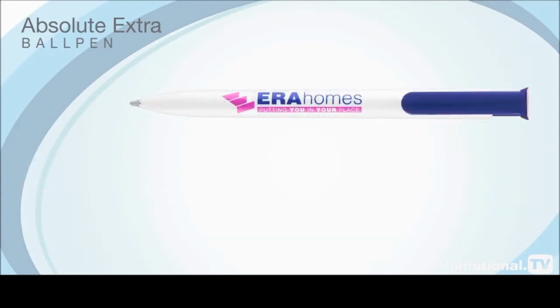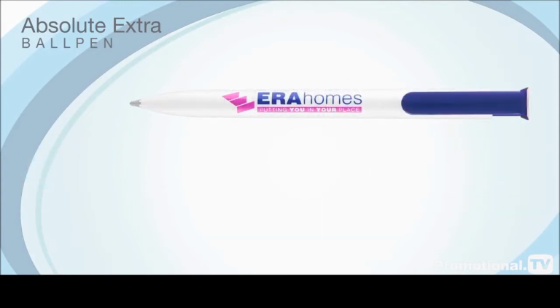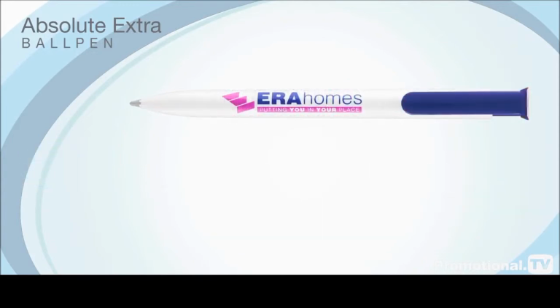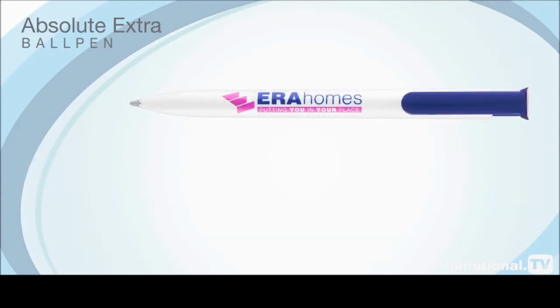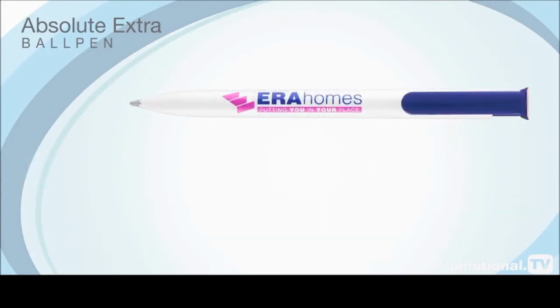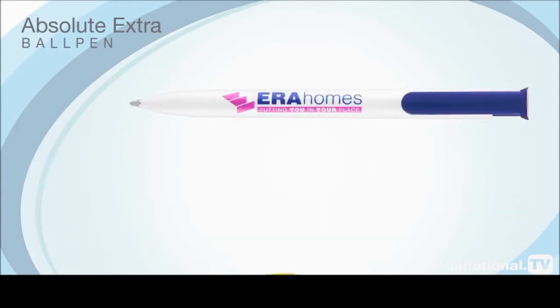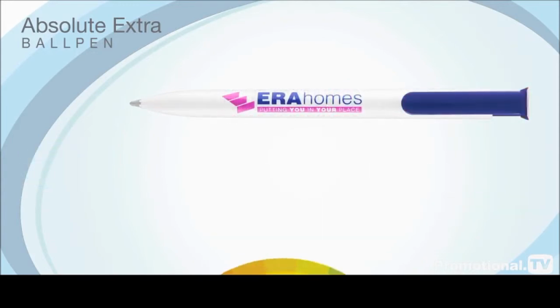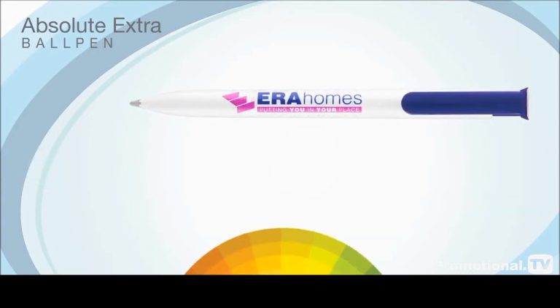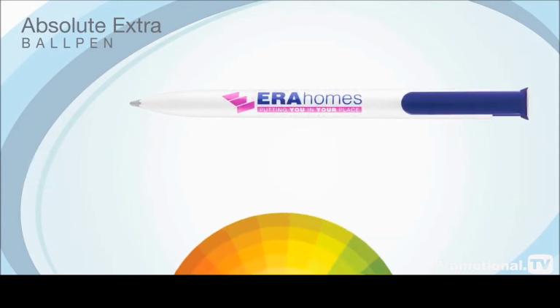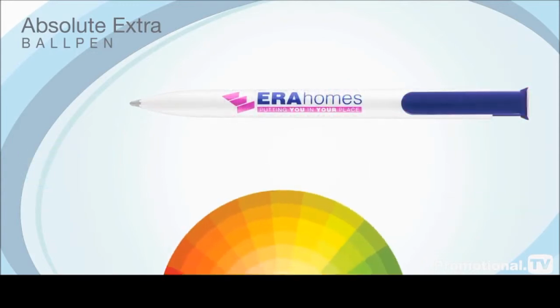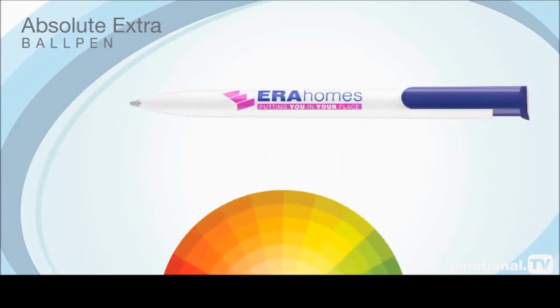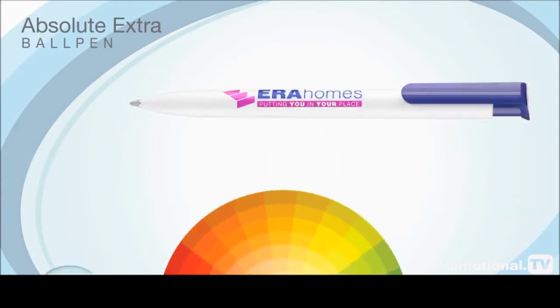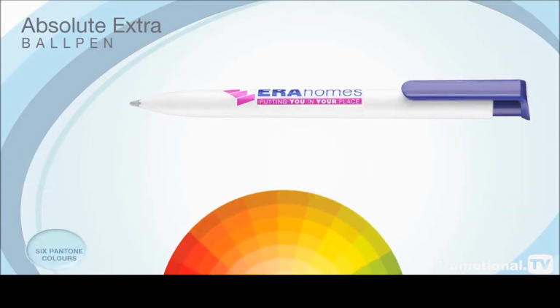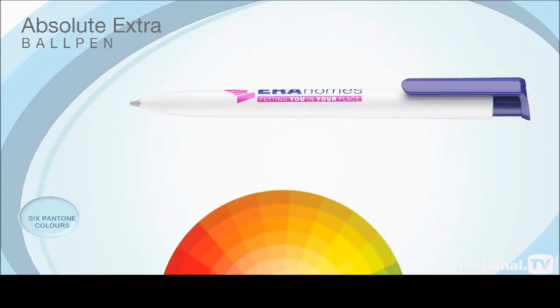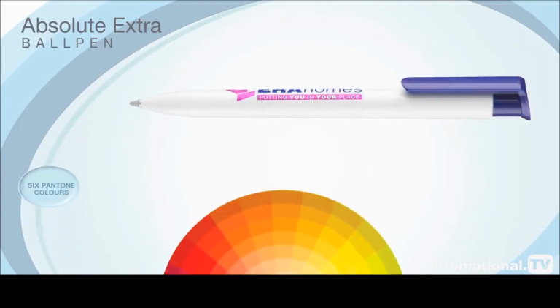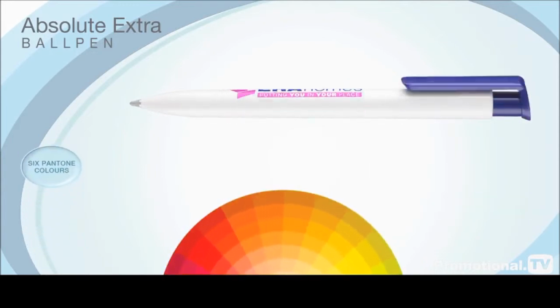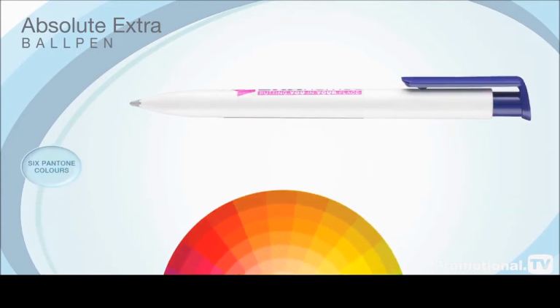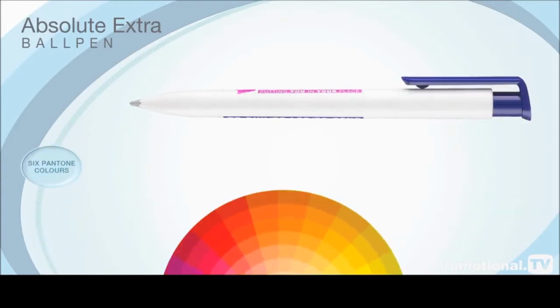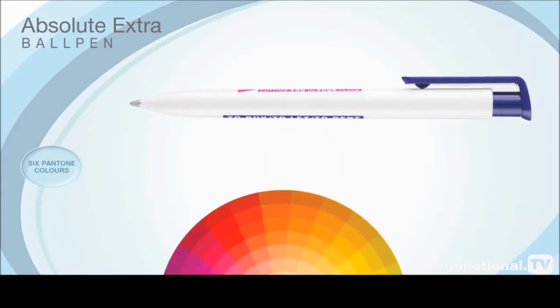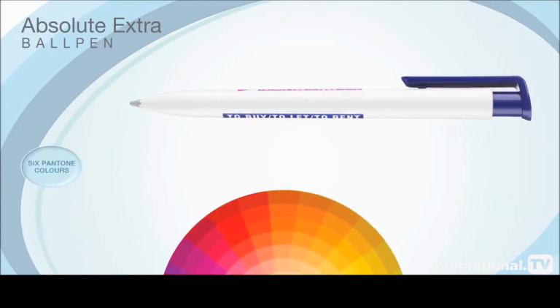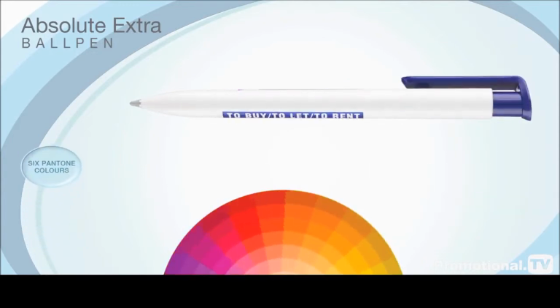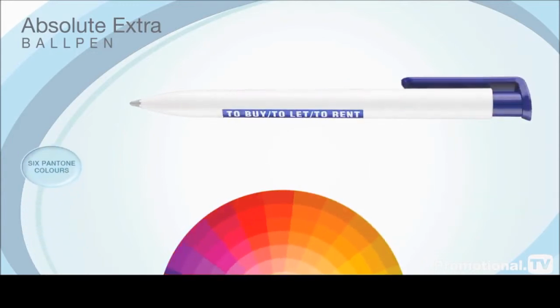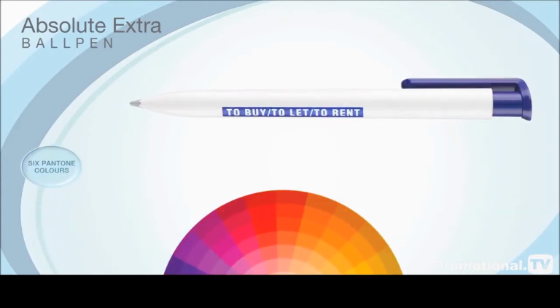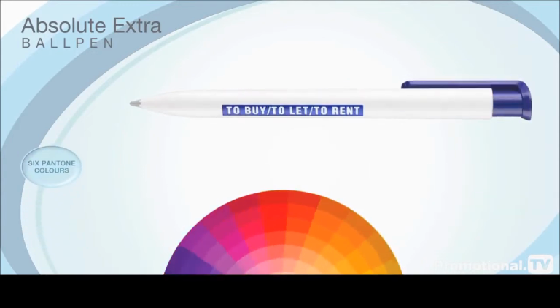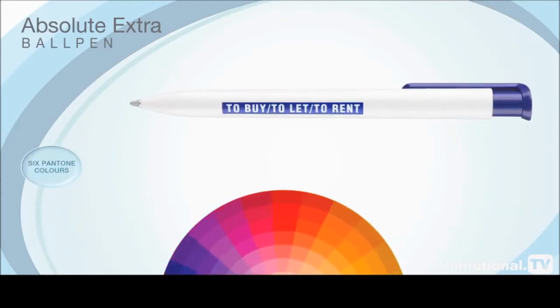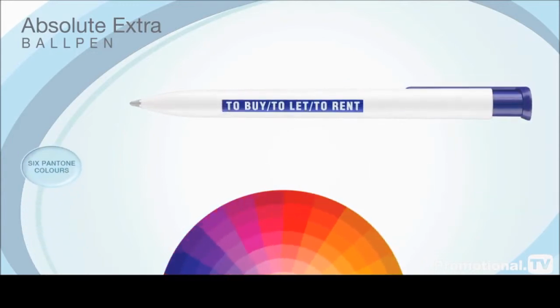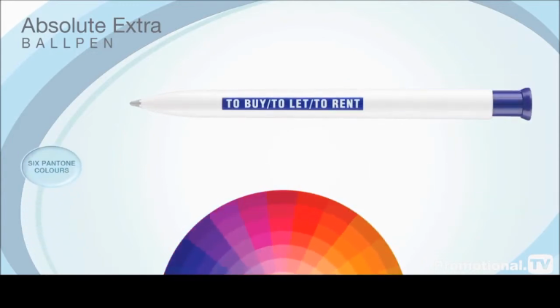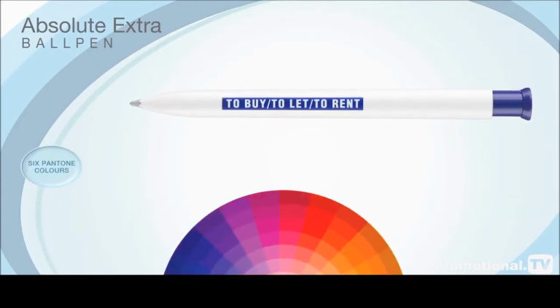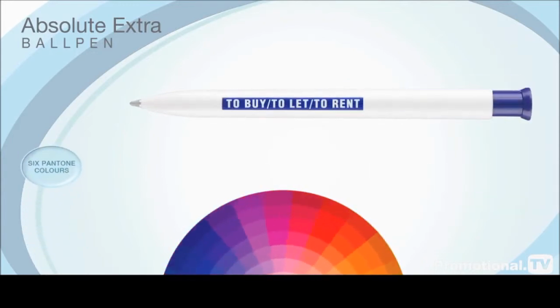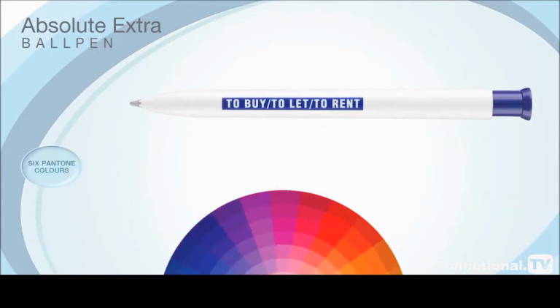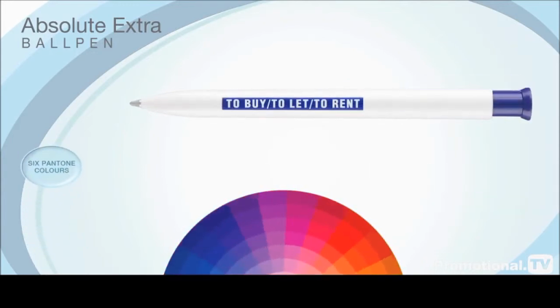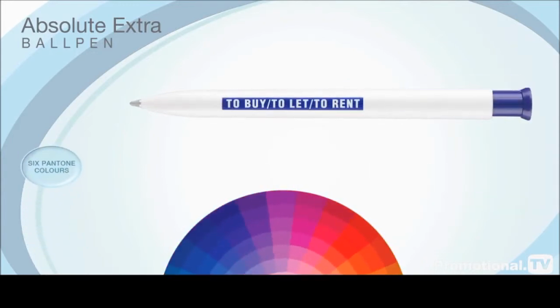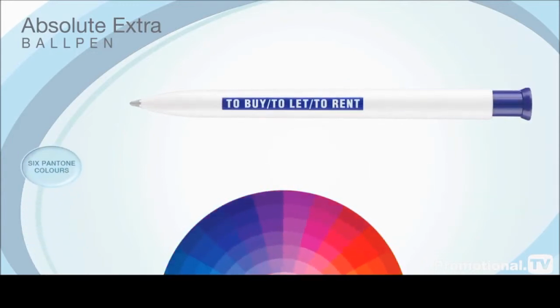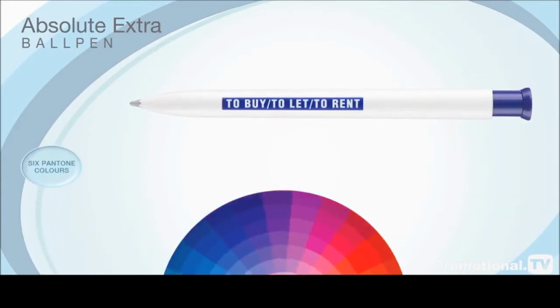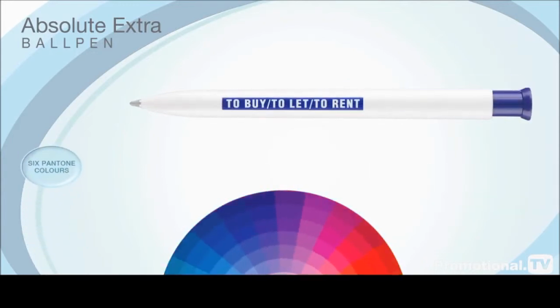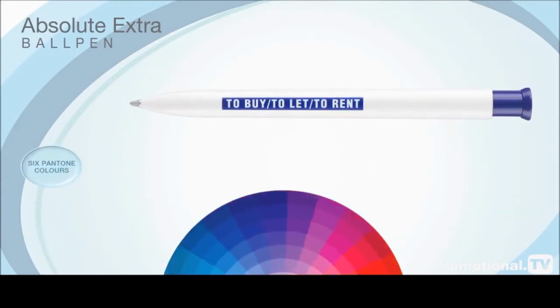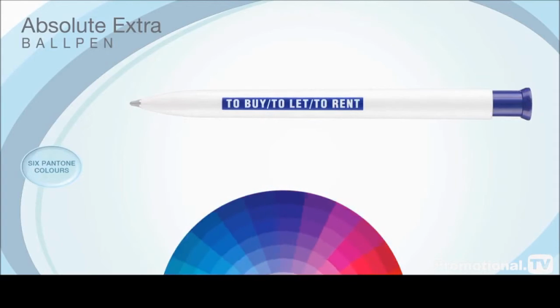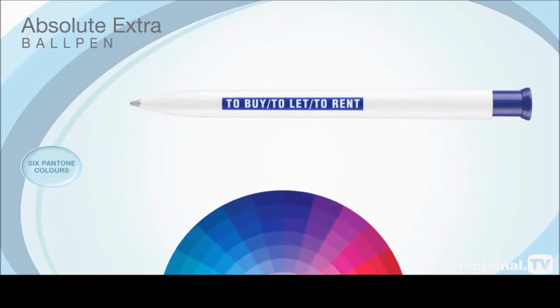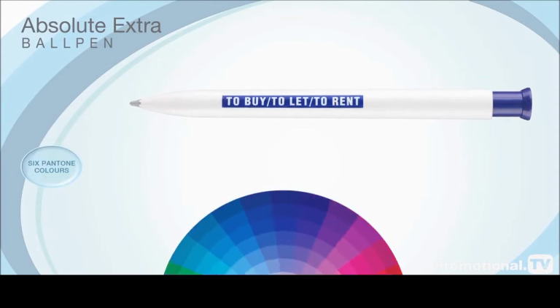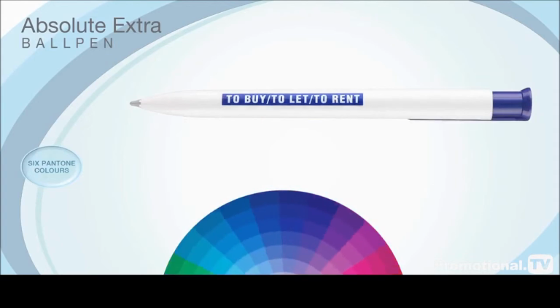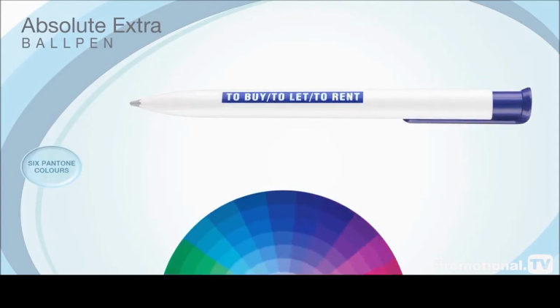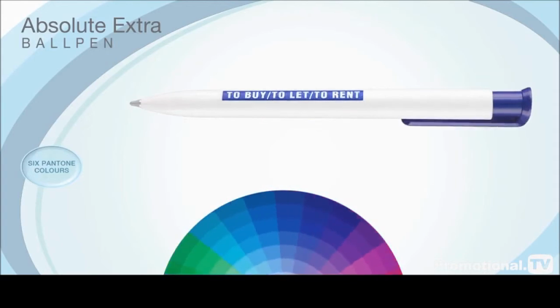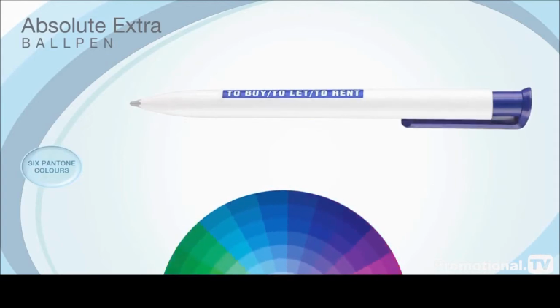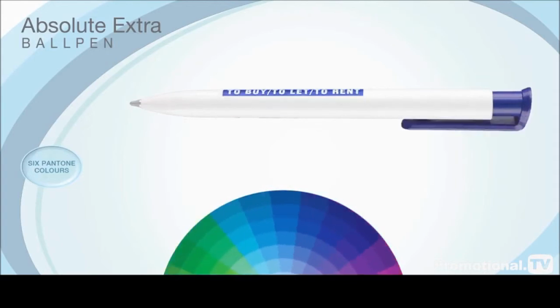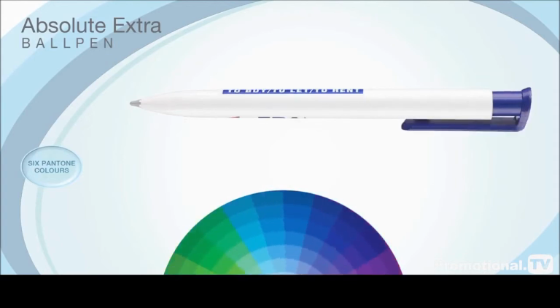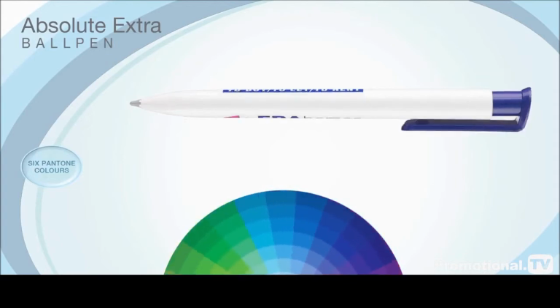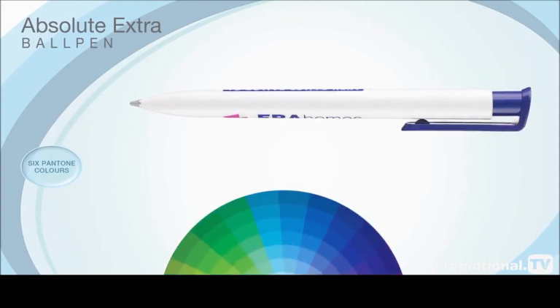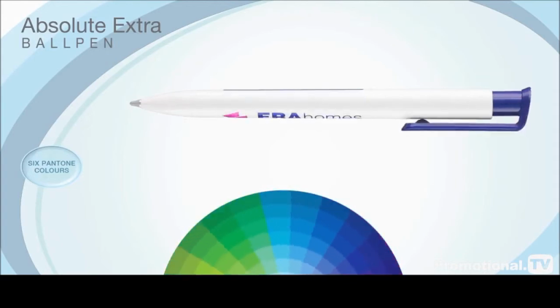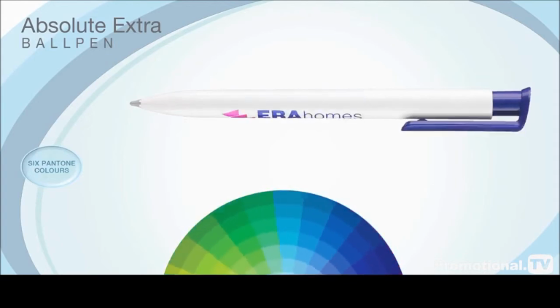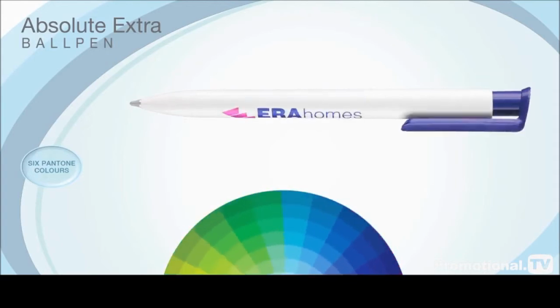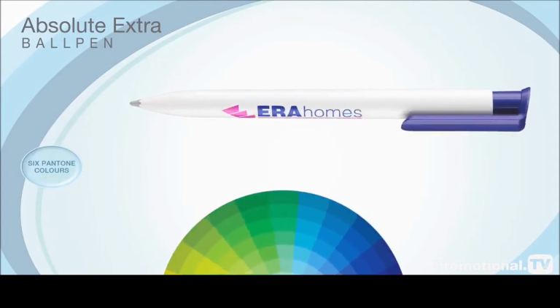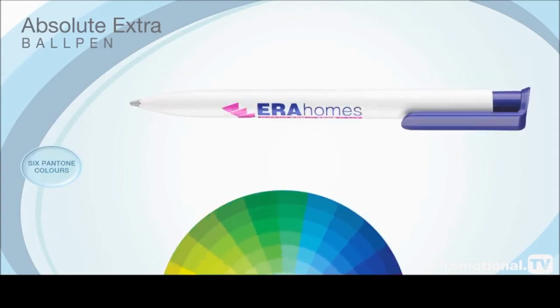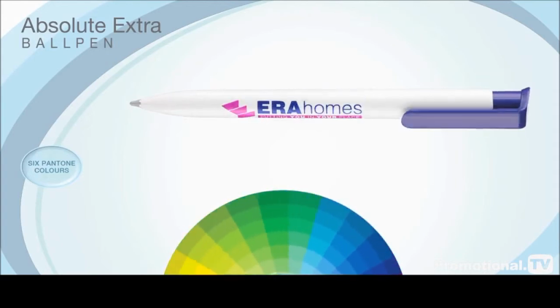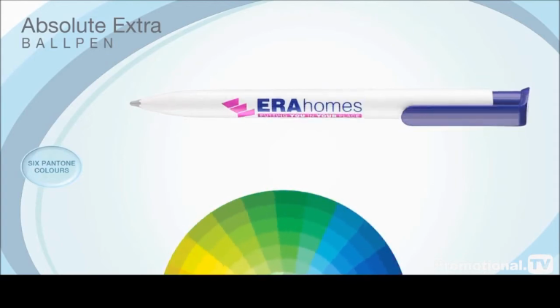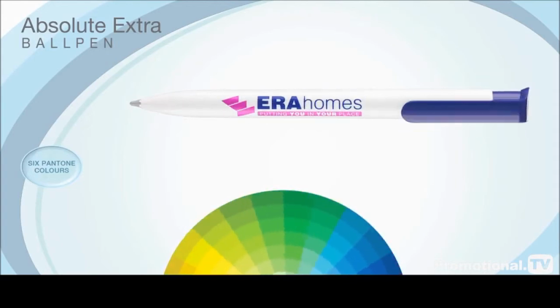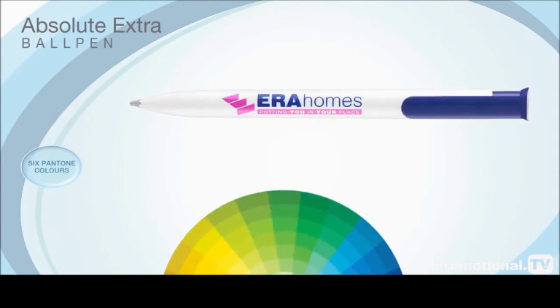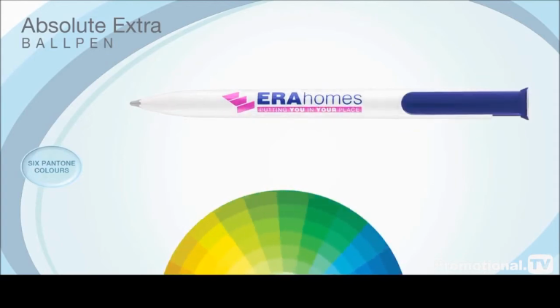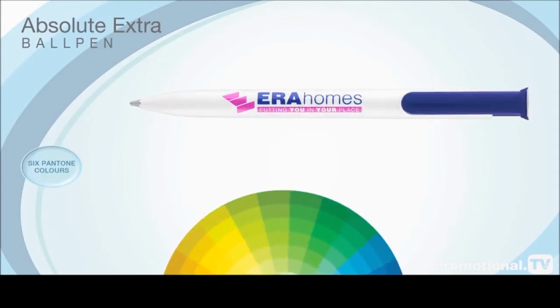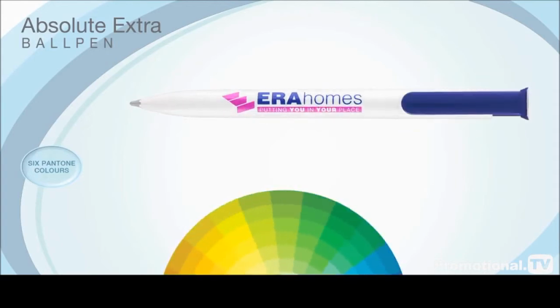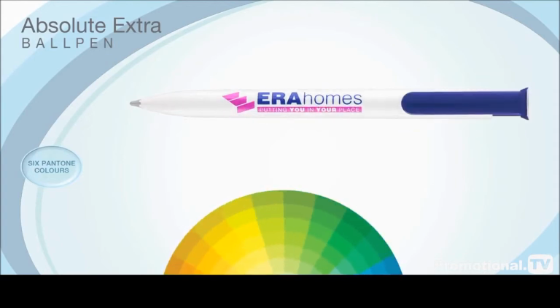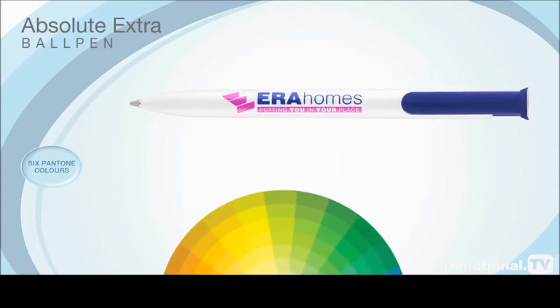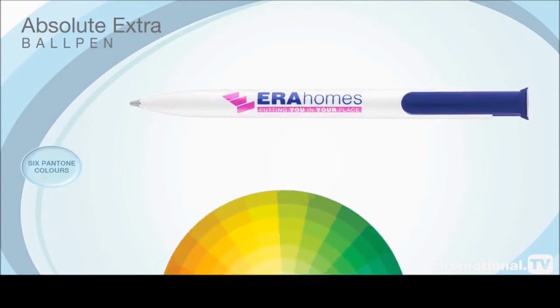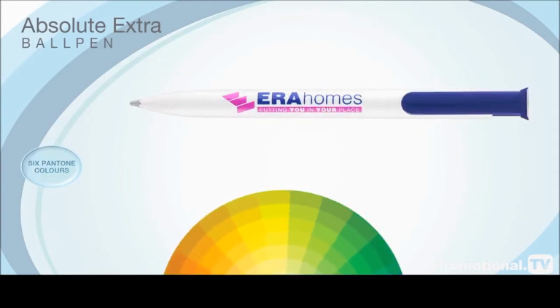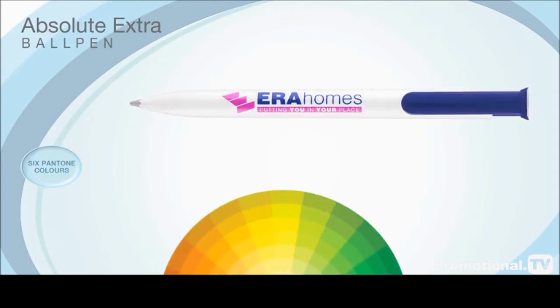This can be printed in up to six Pantone colours of your choice, allowing you to design your image to the best possible effect.